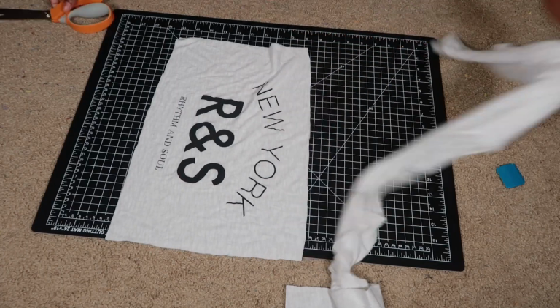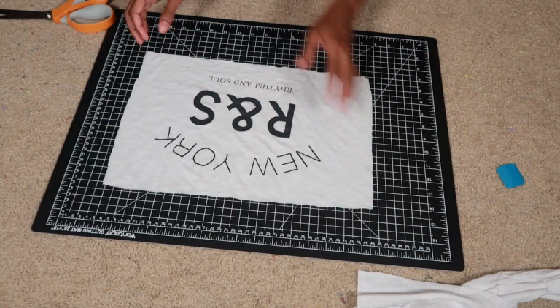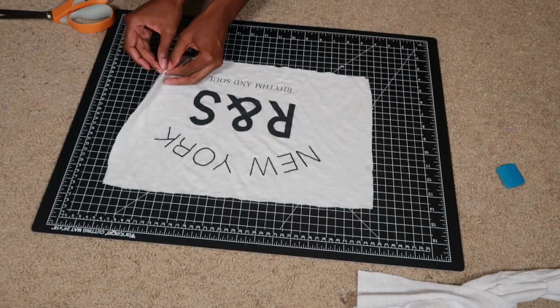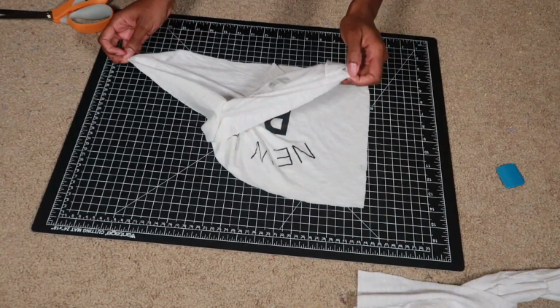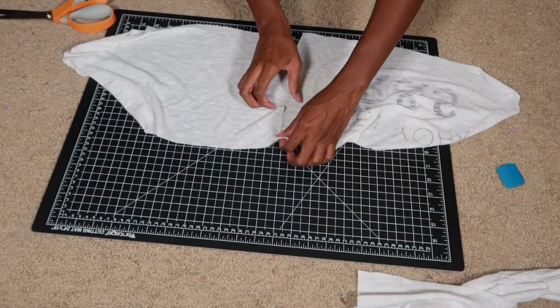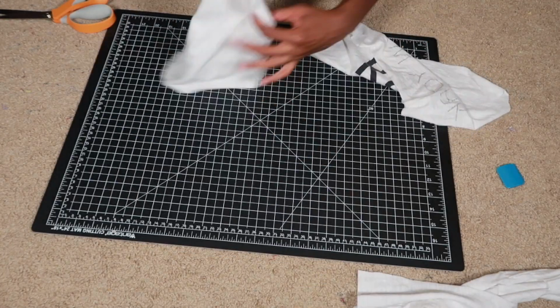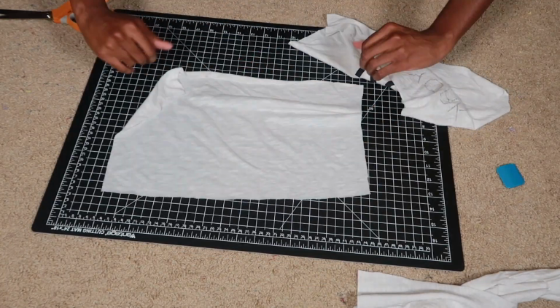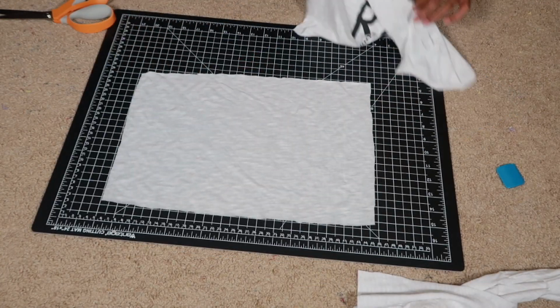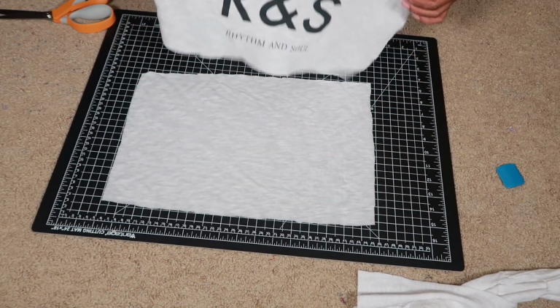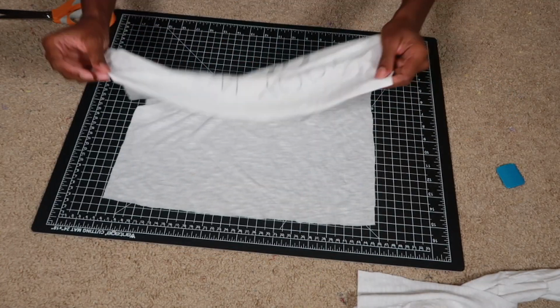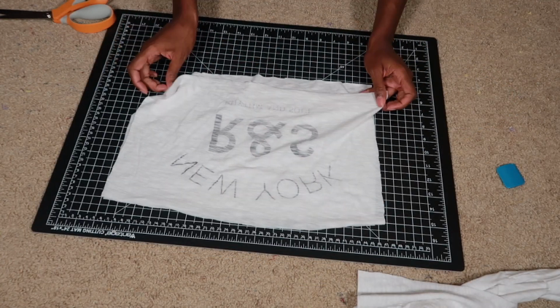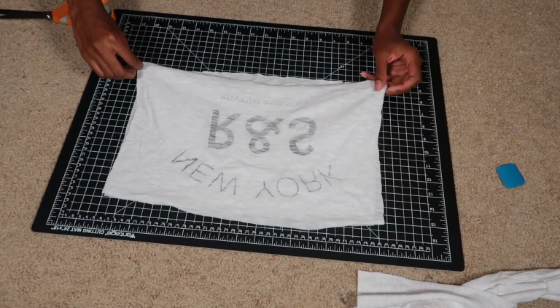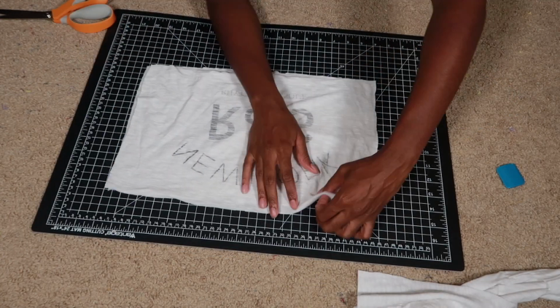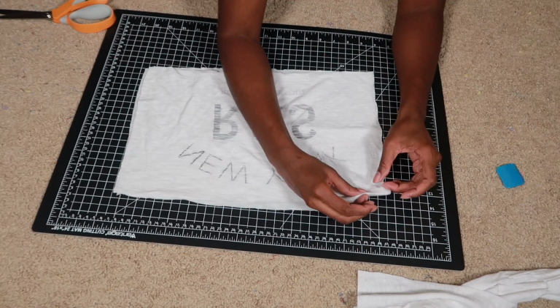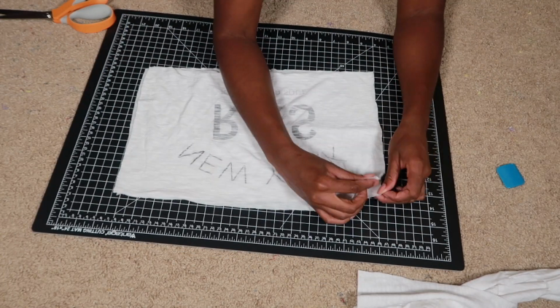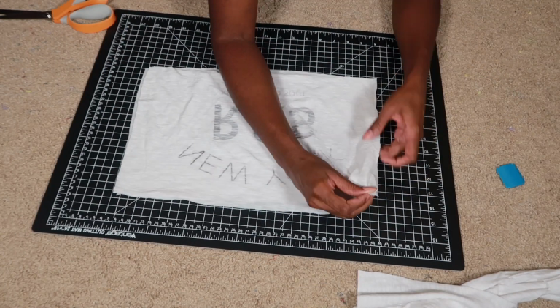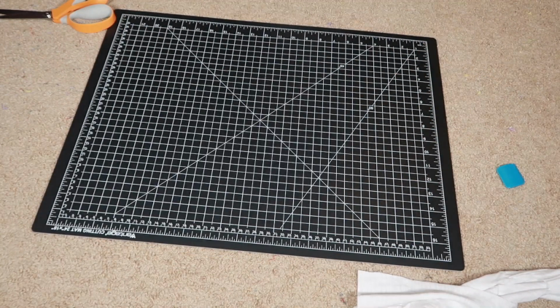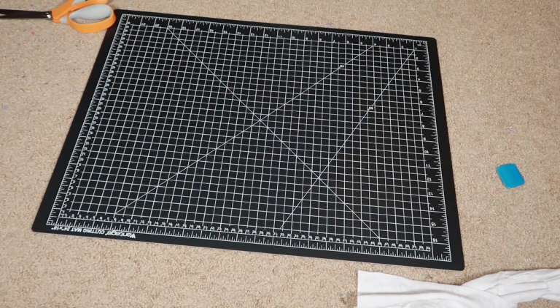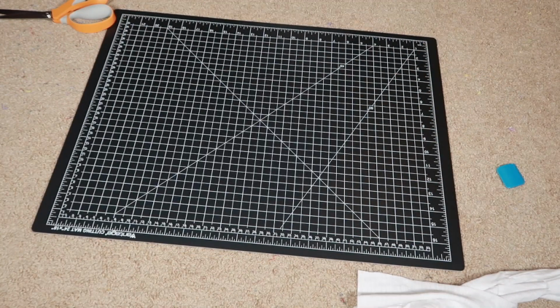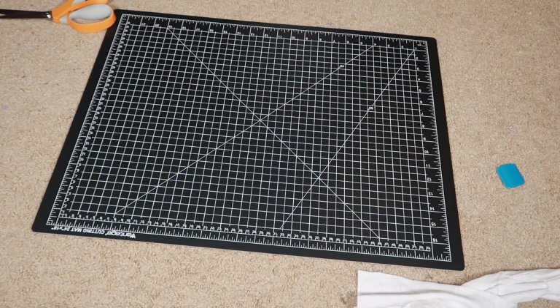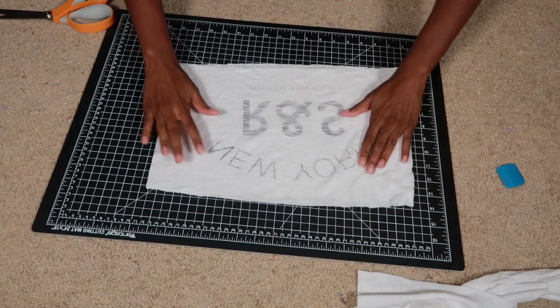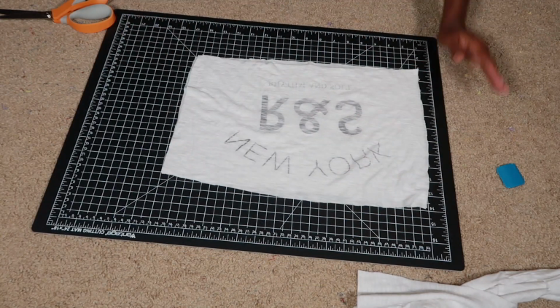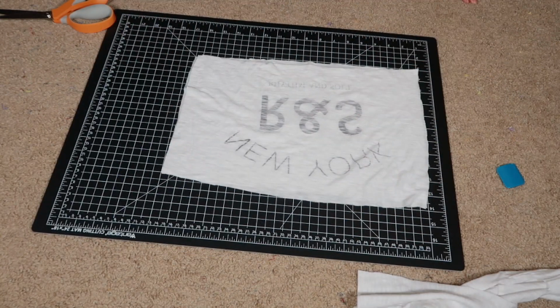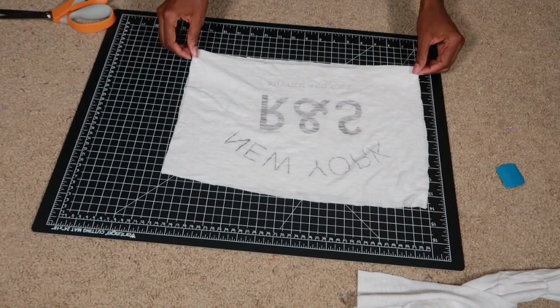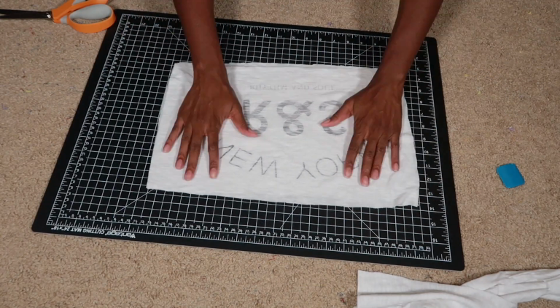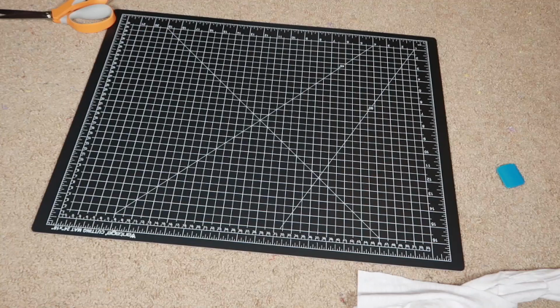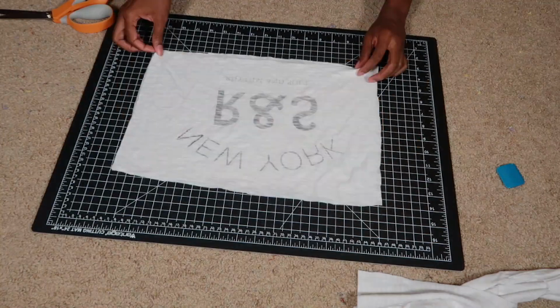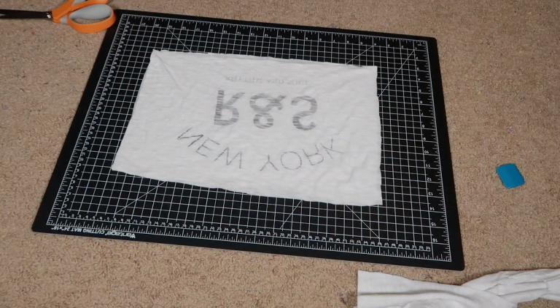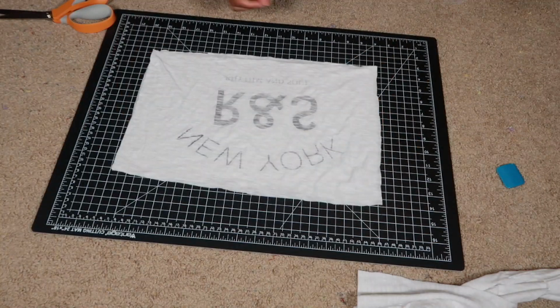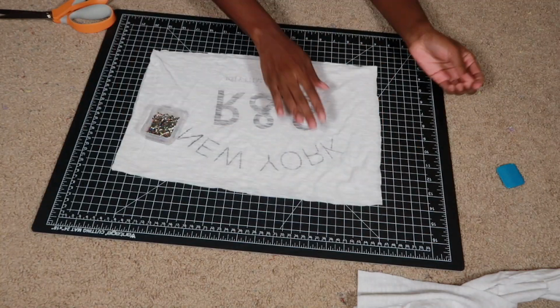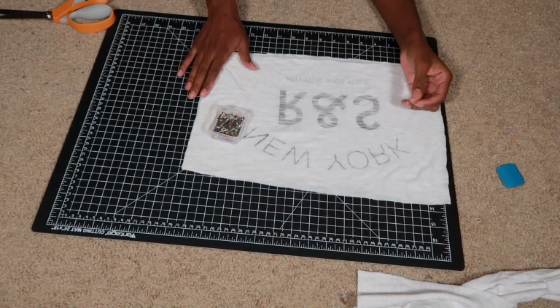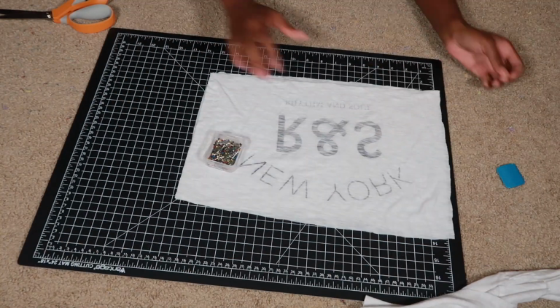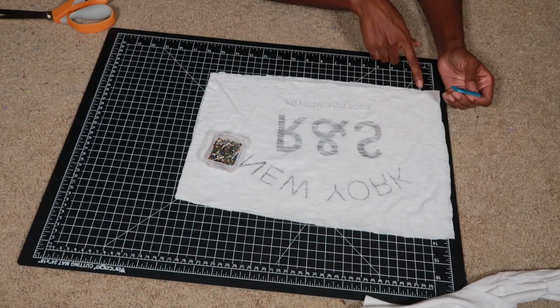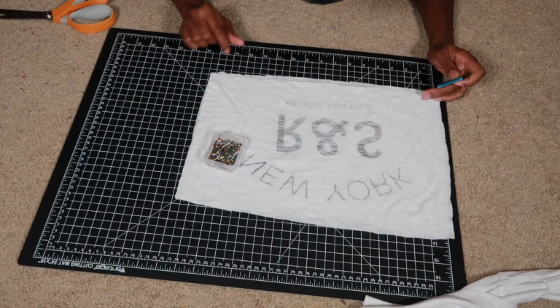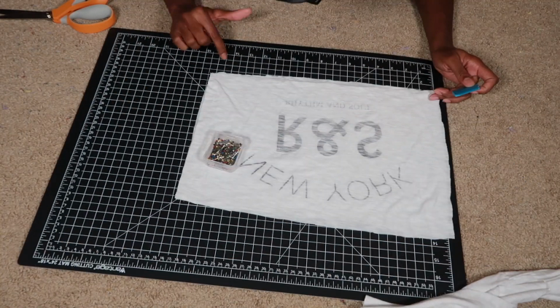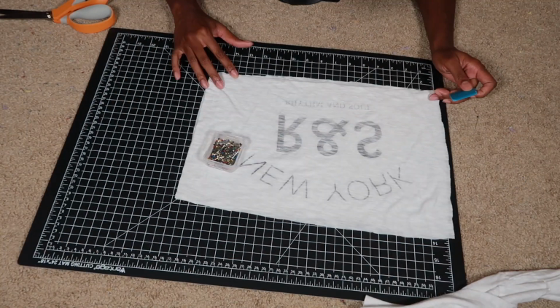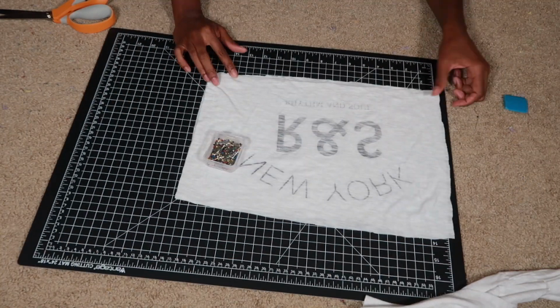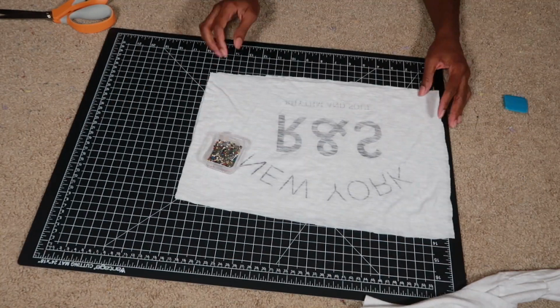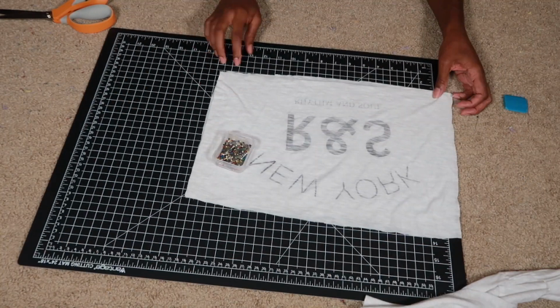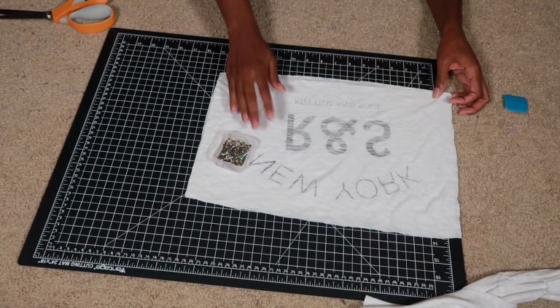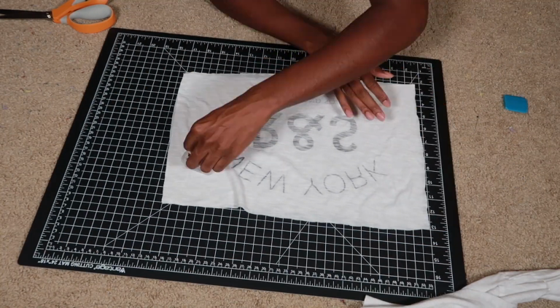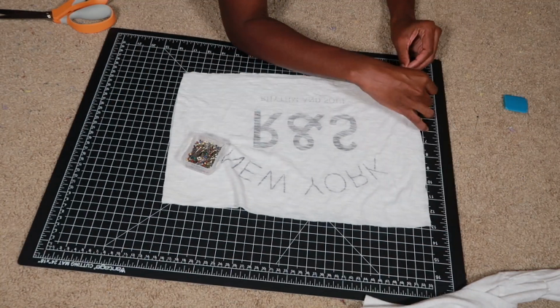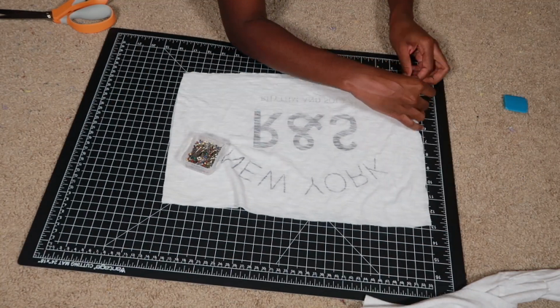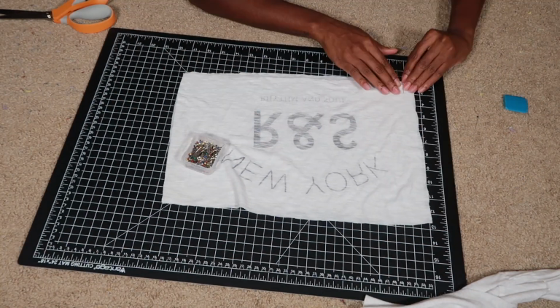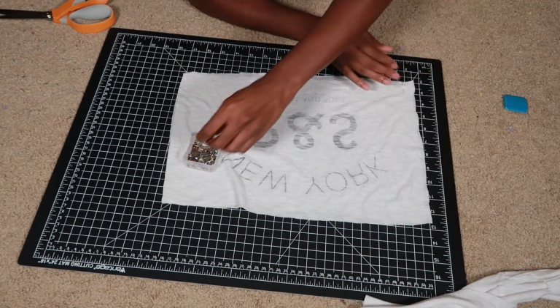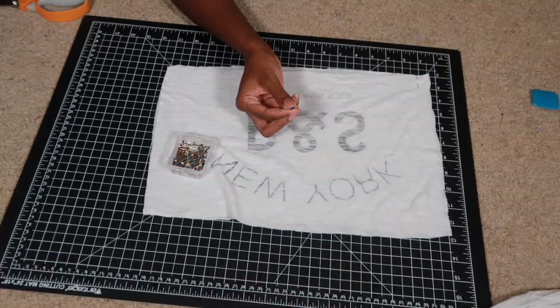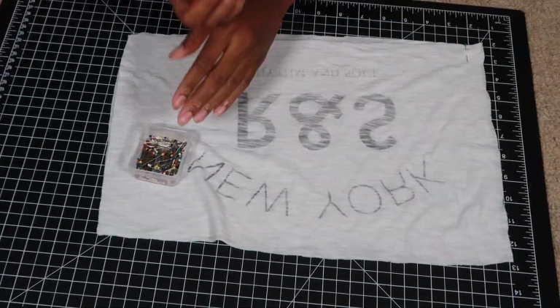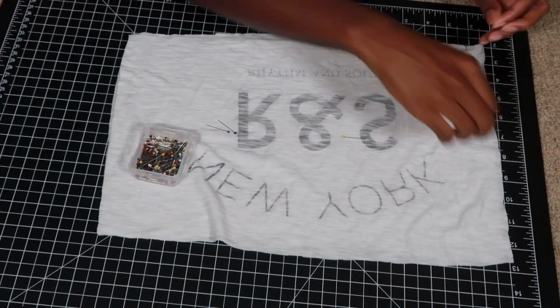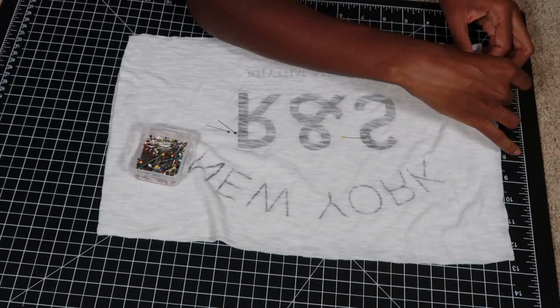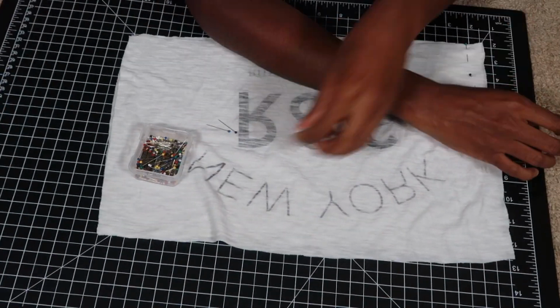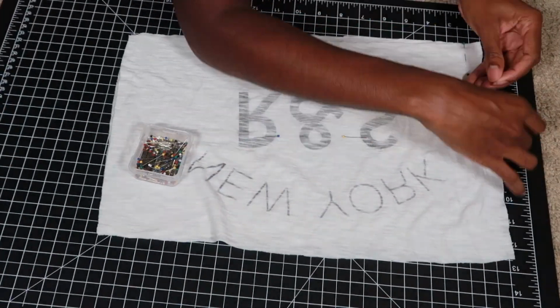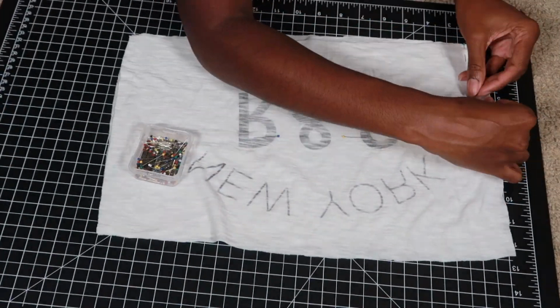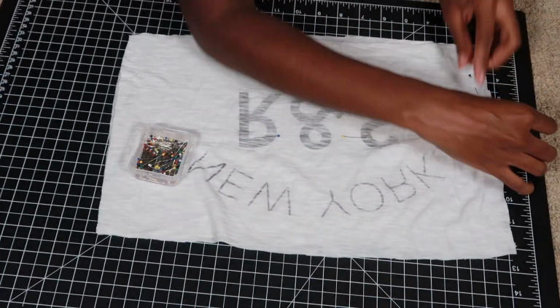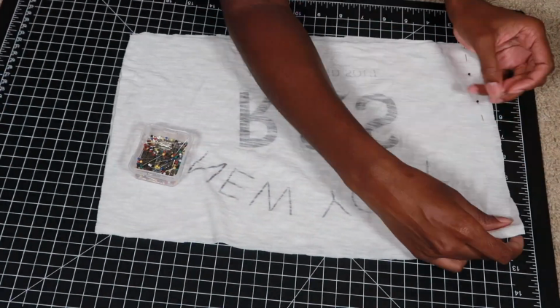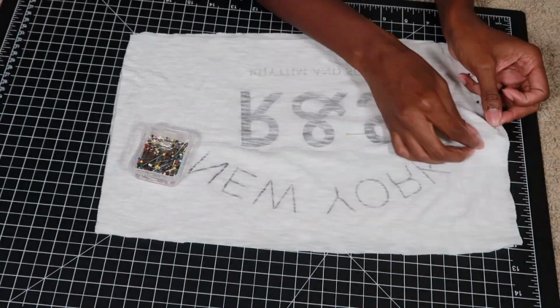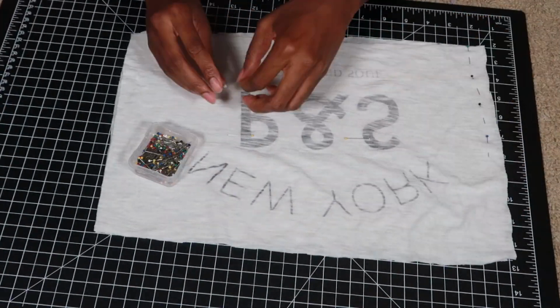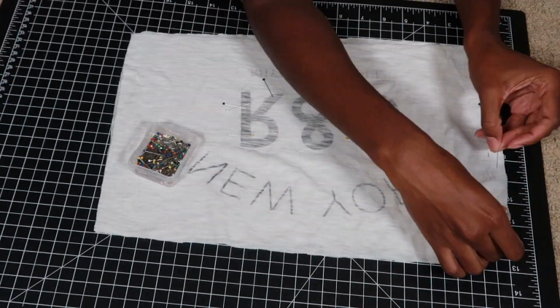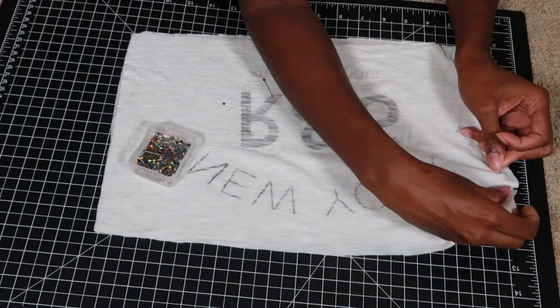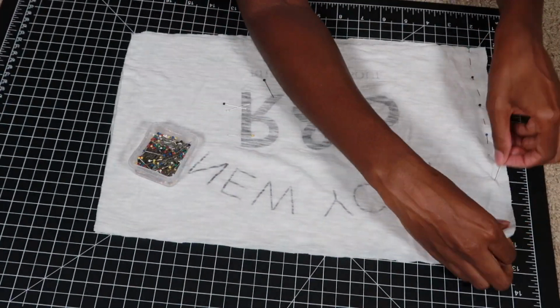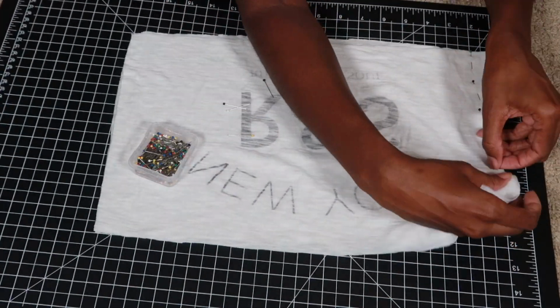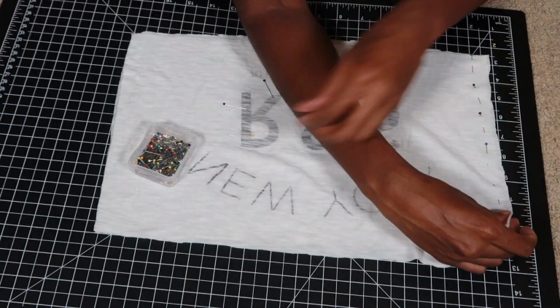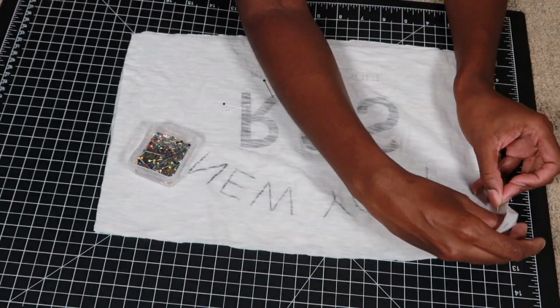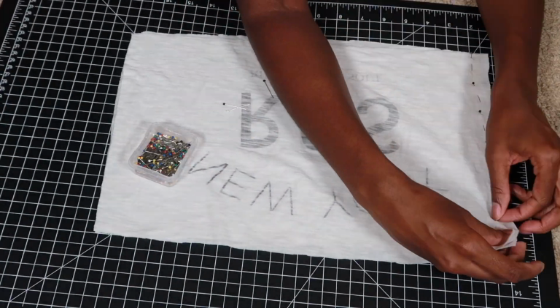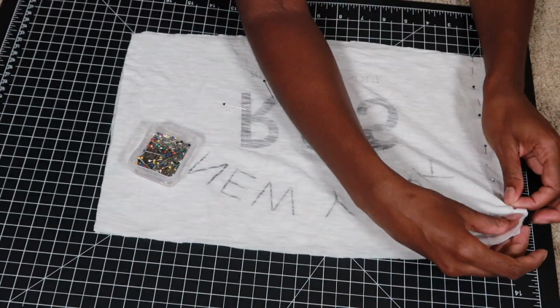Next, I flipped the shirt inside out so that the right sides were touching, and then I pinned down and sewed the right and the left side.